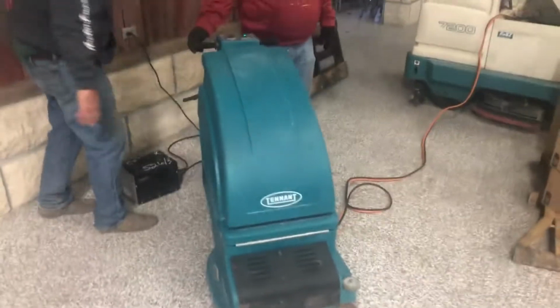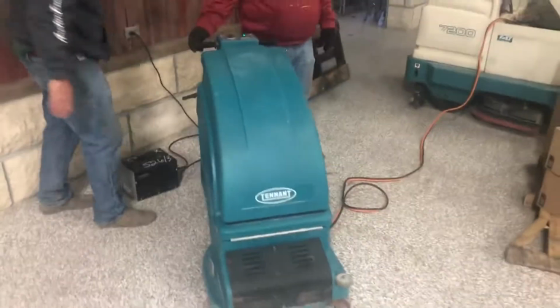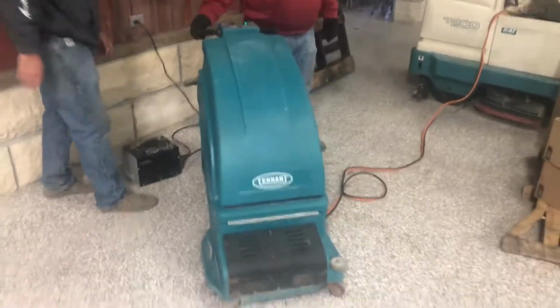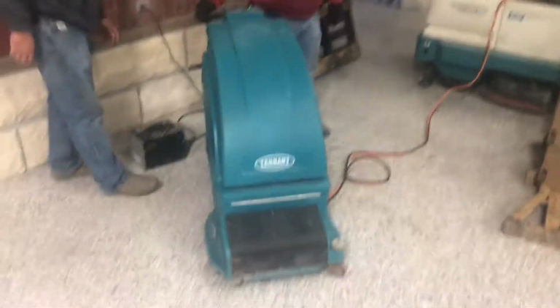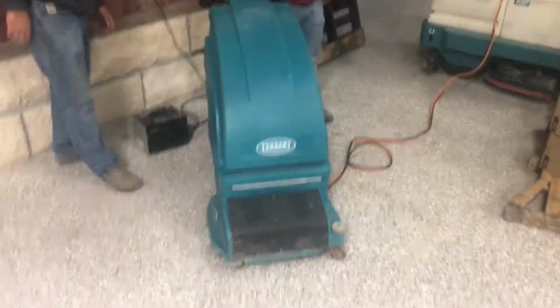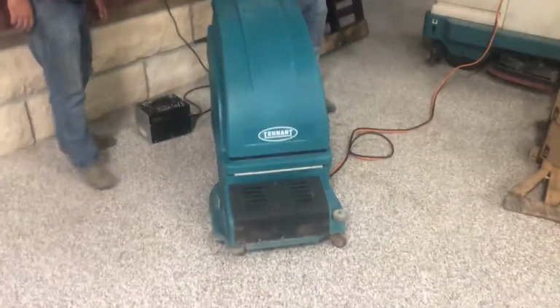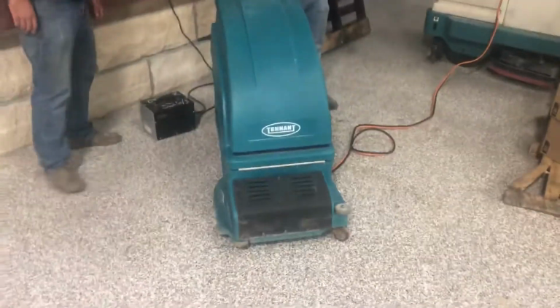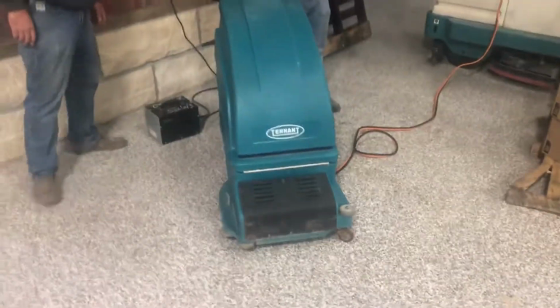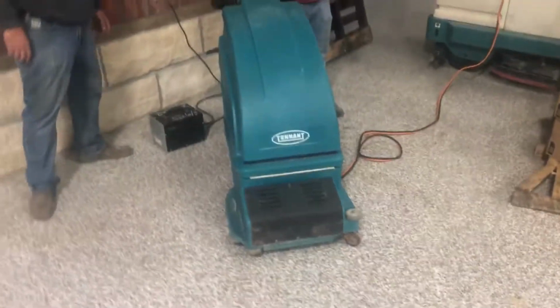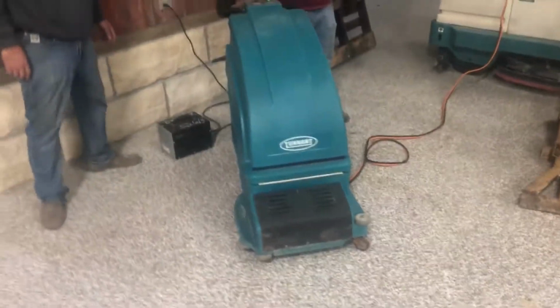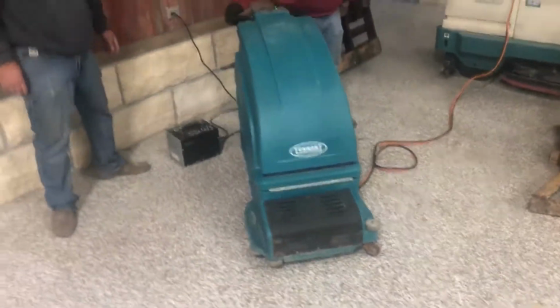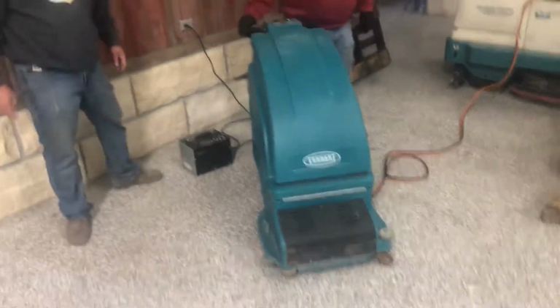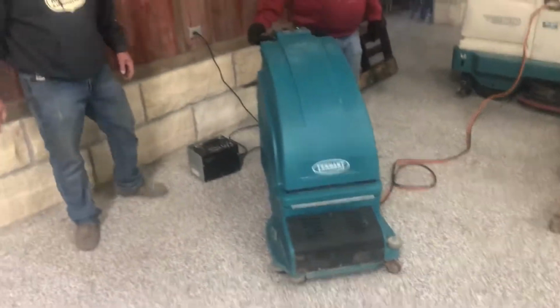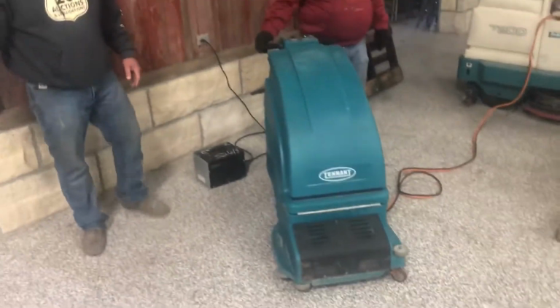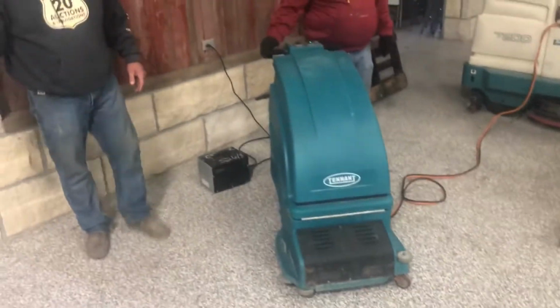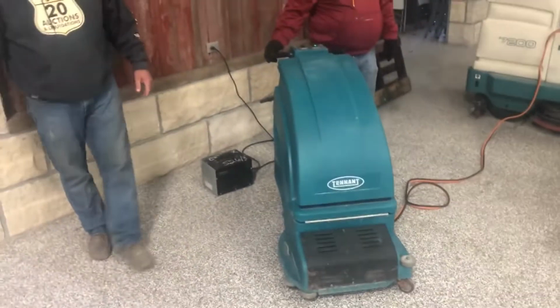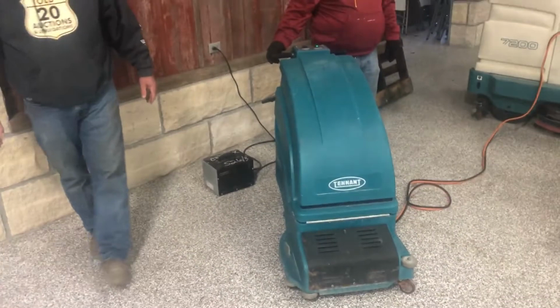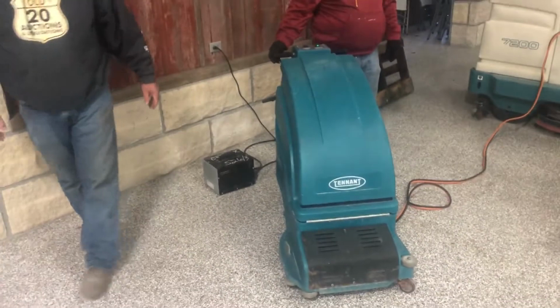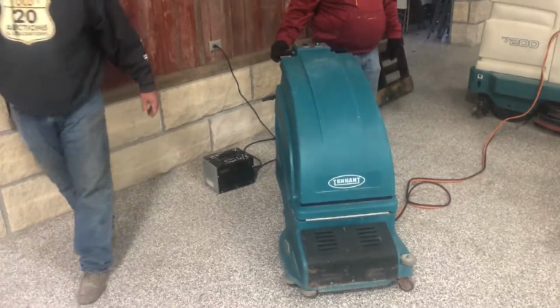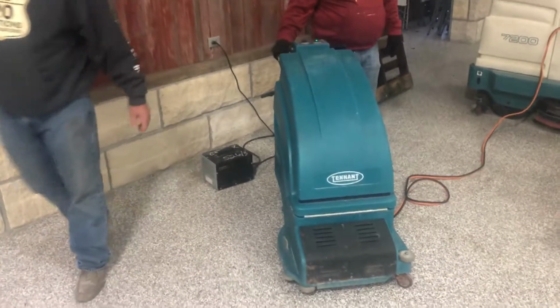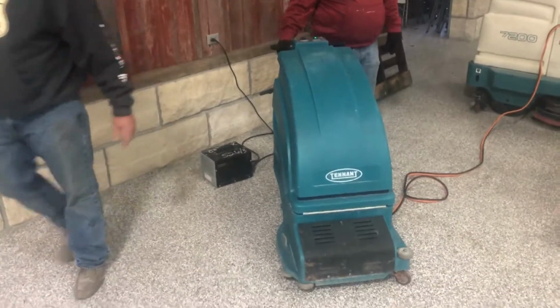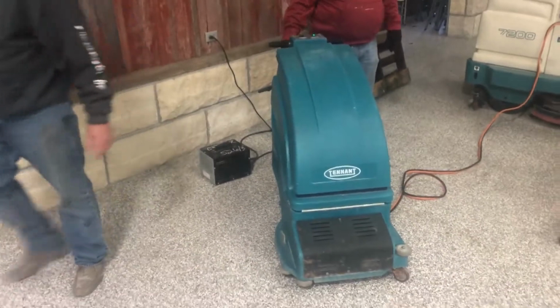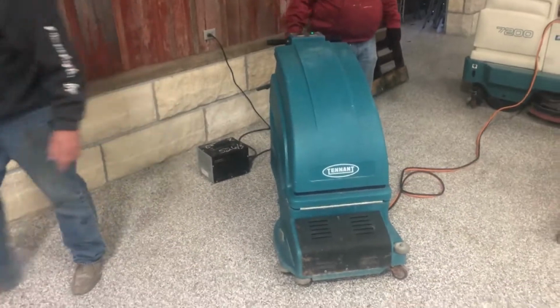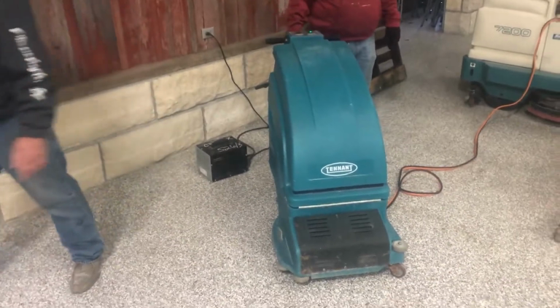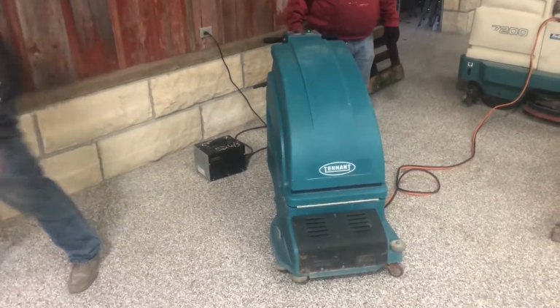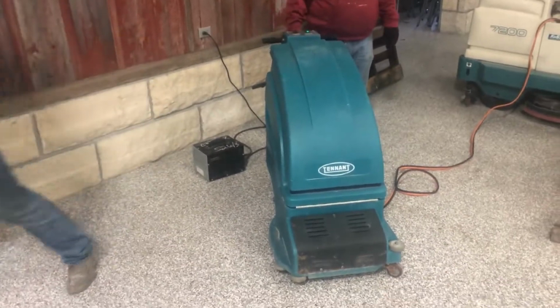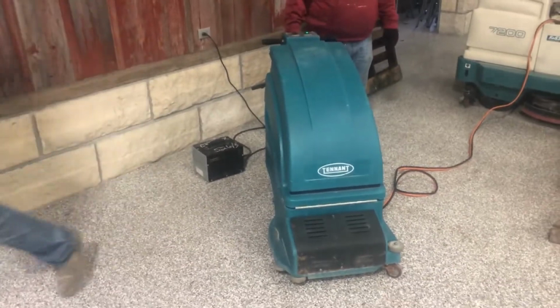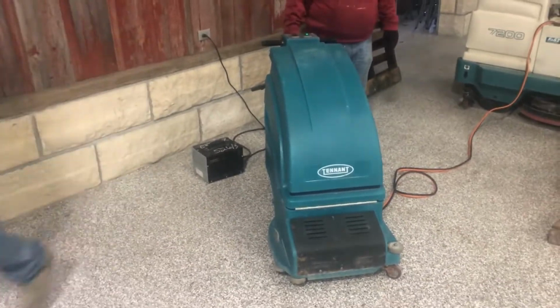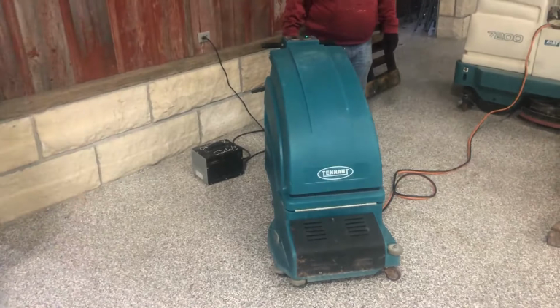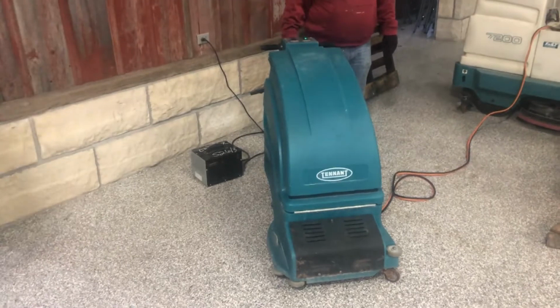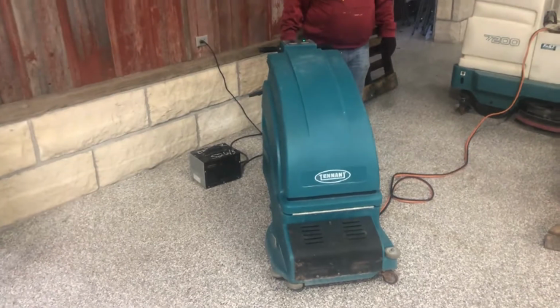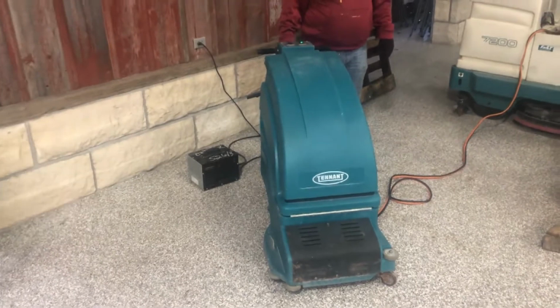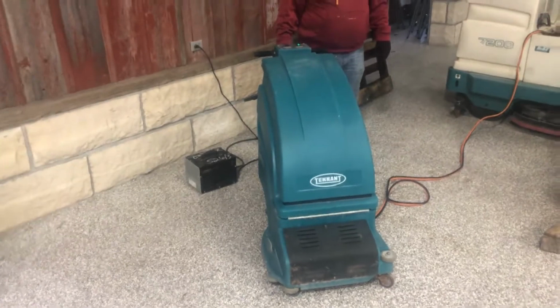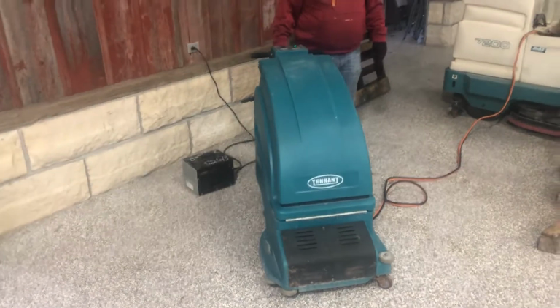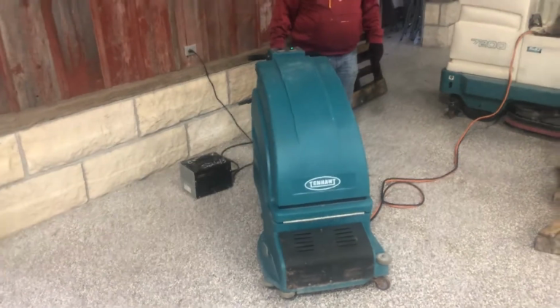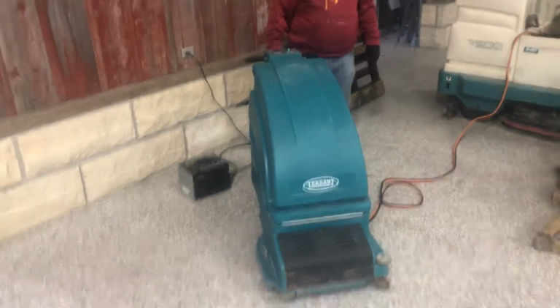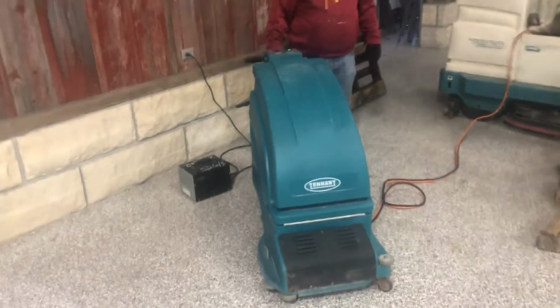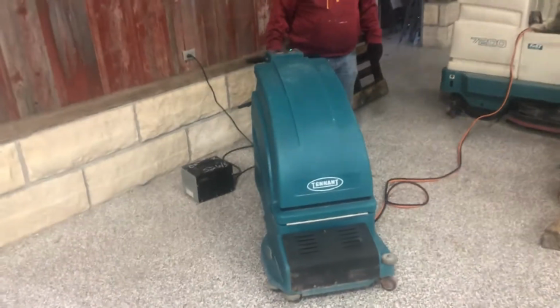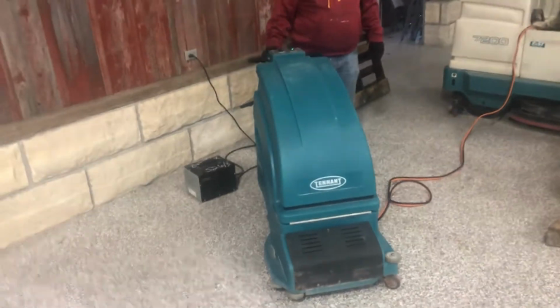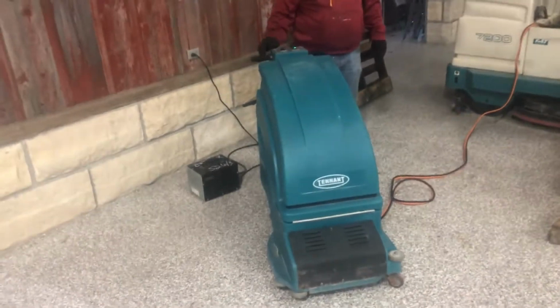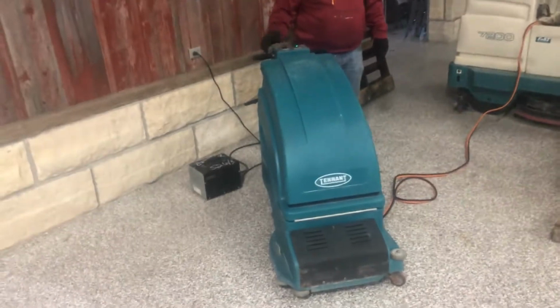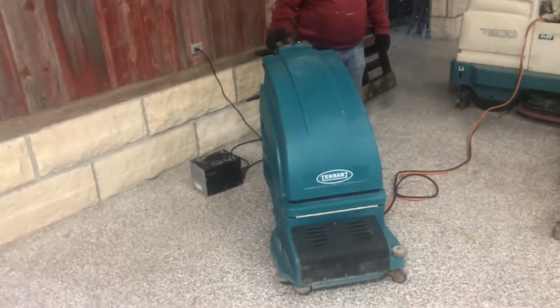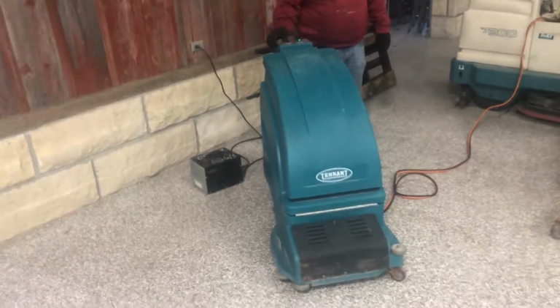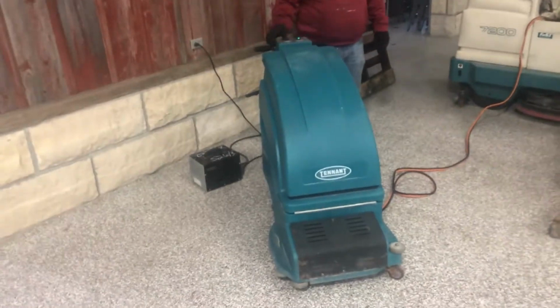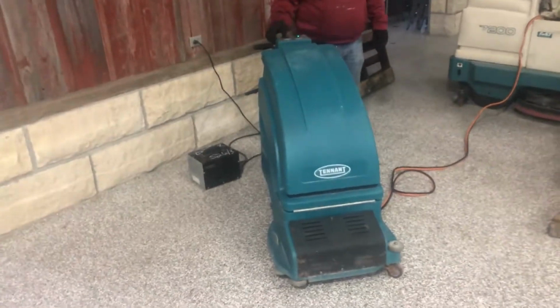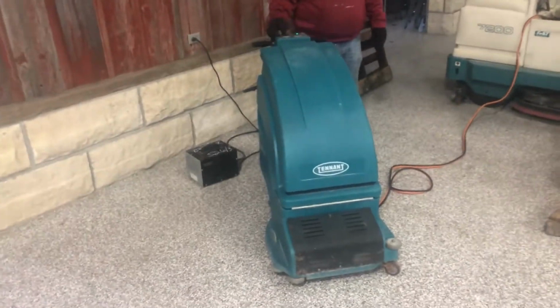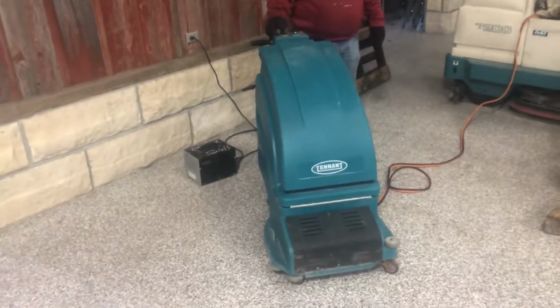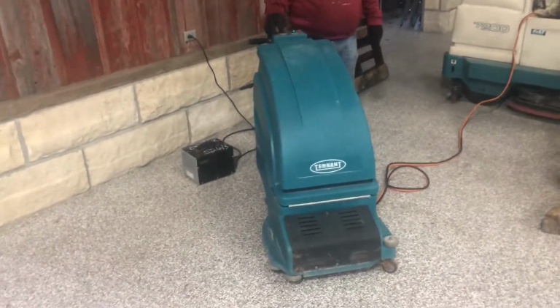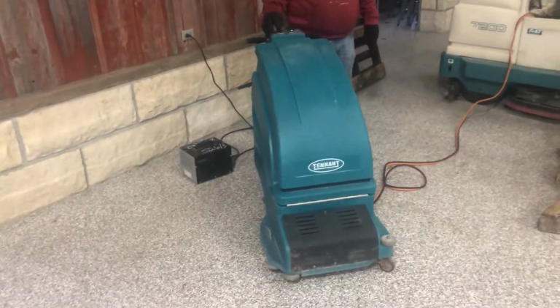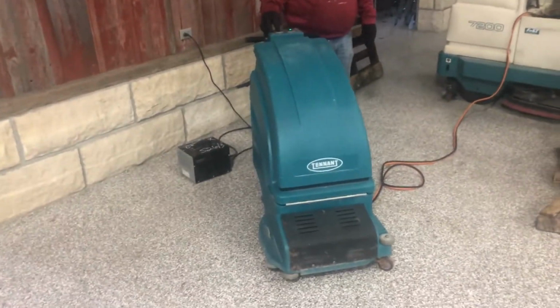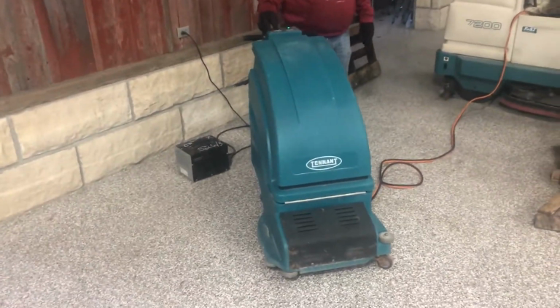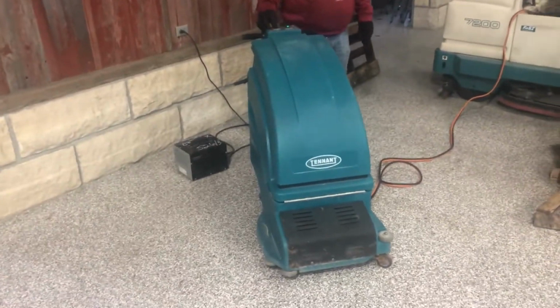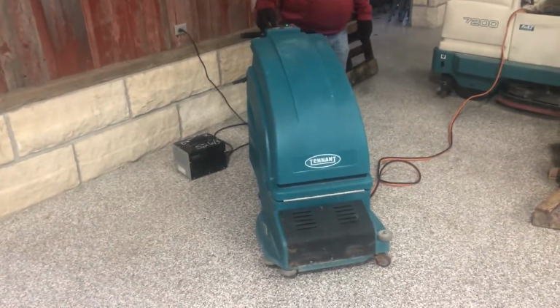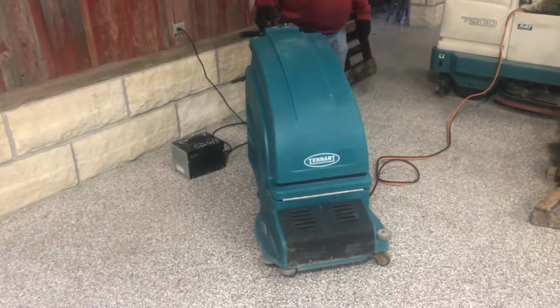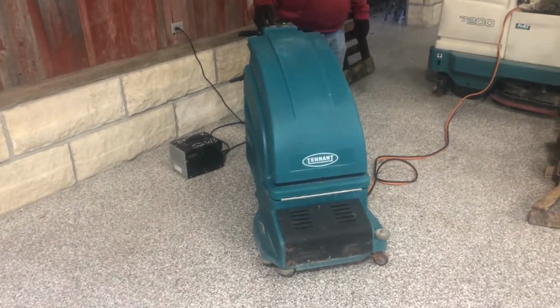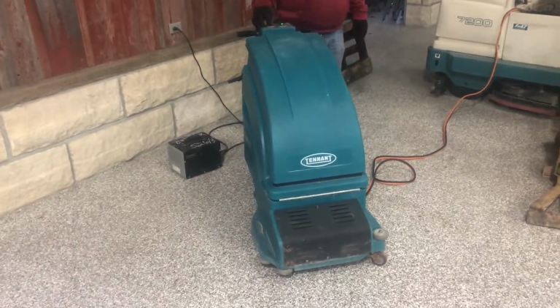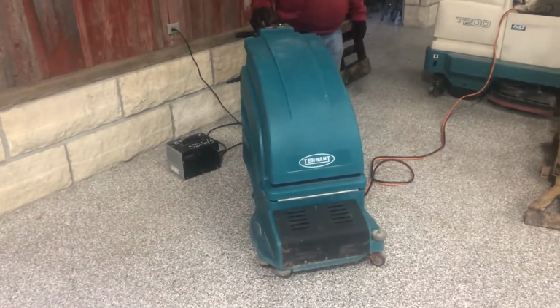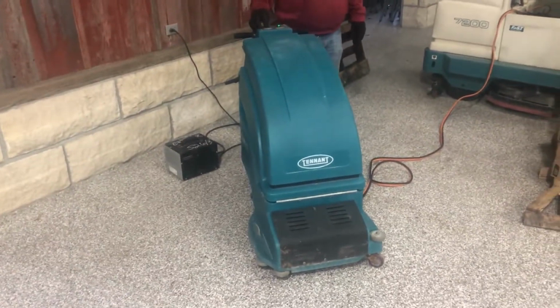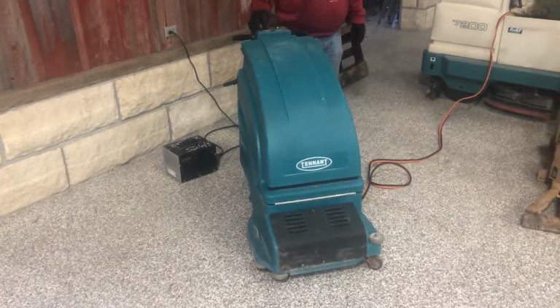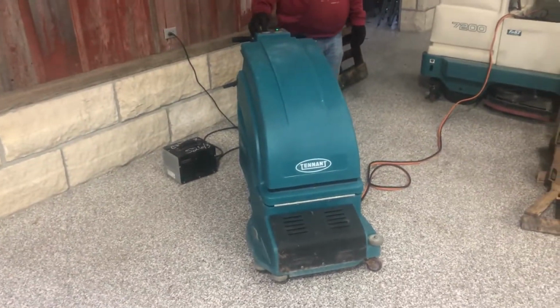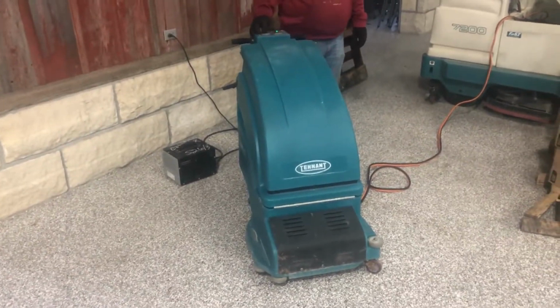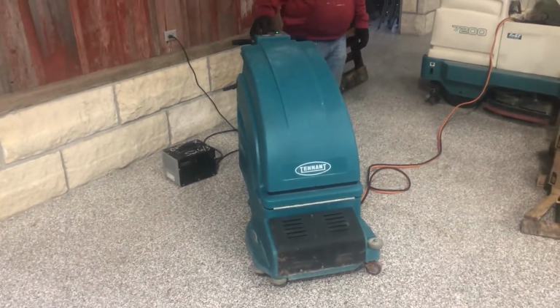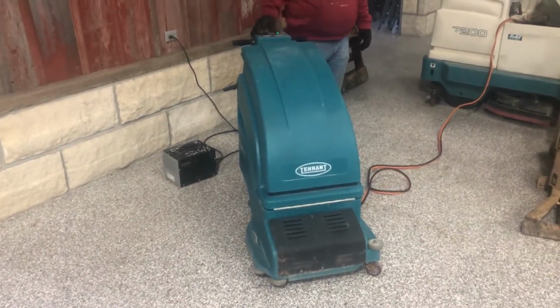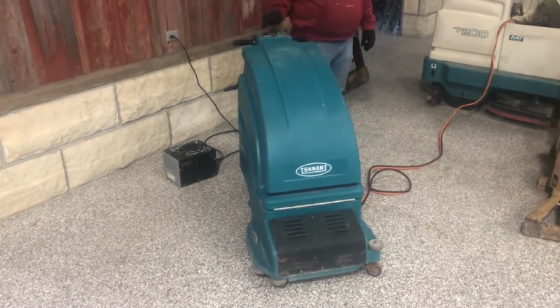It turns over and seems to be operable, guys. Good luck with auction time at Old 20 Auctions.